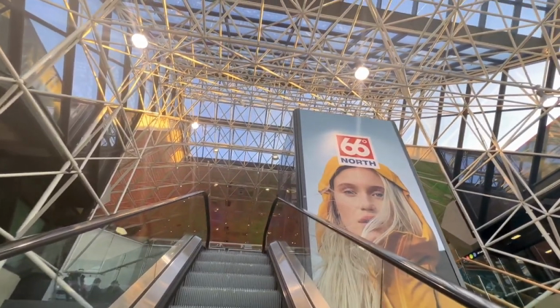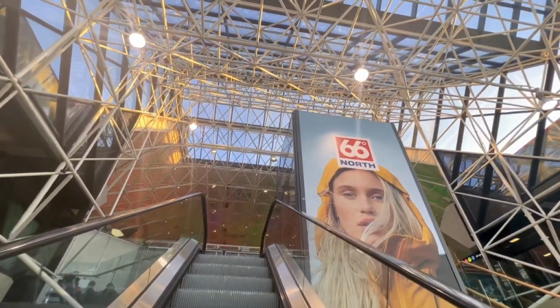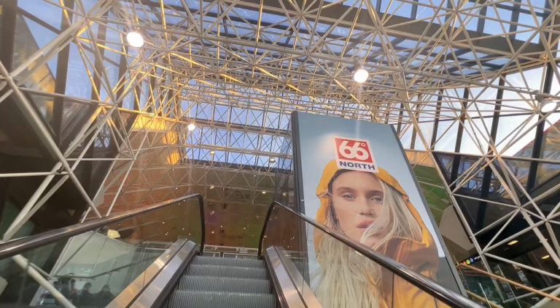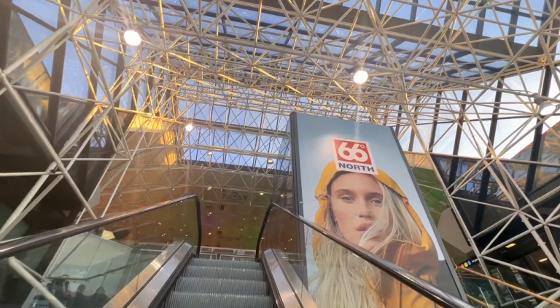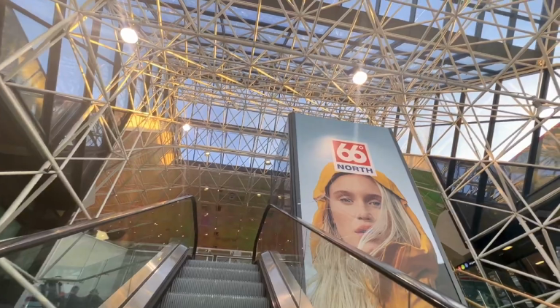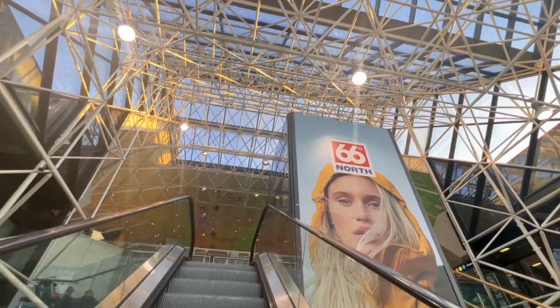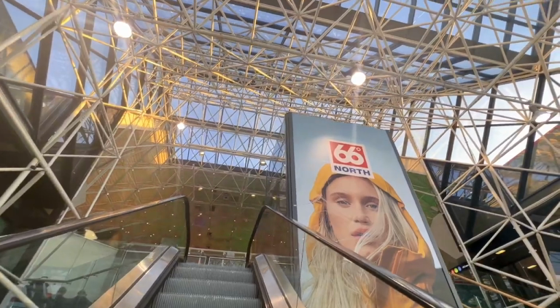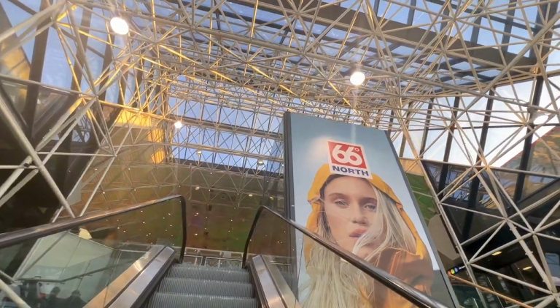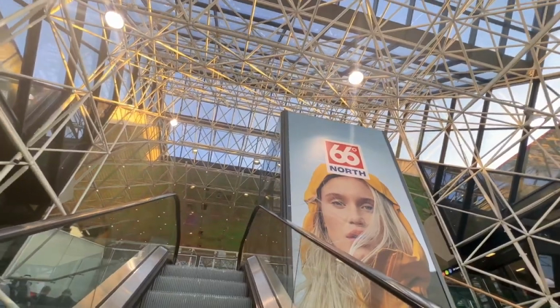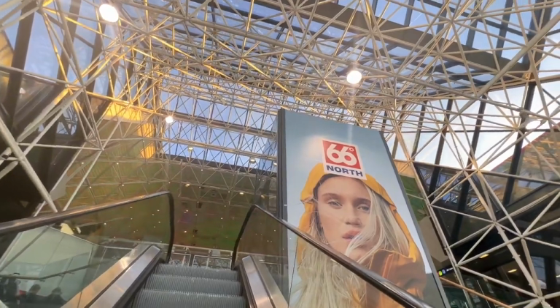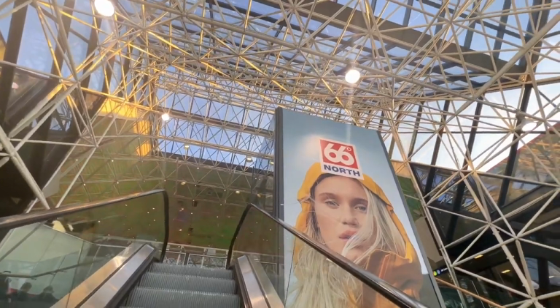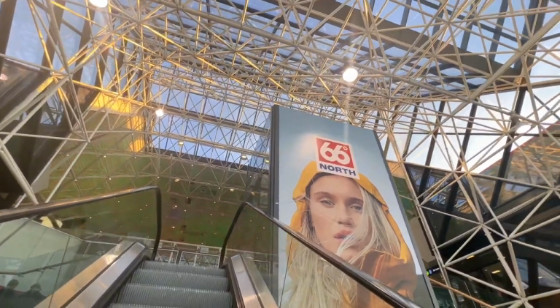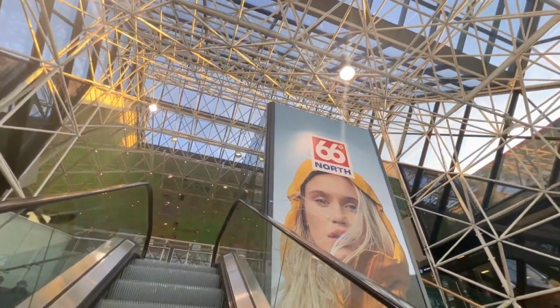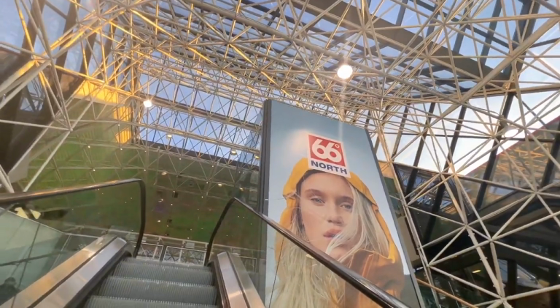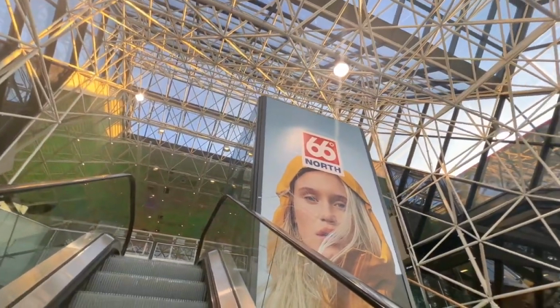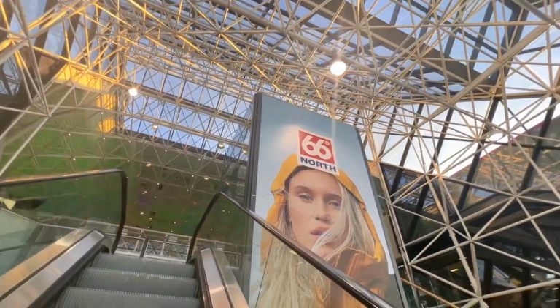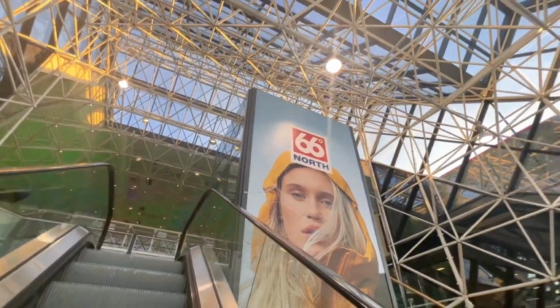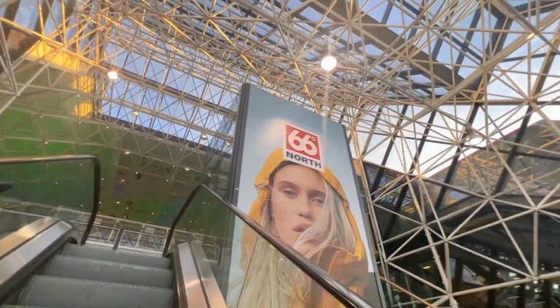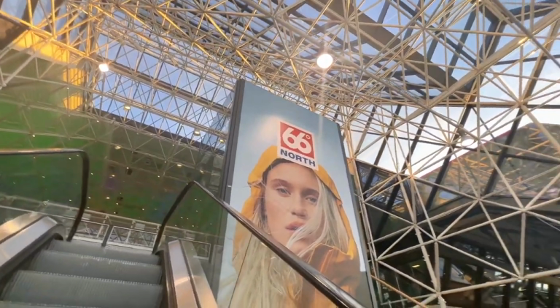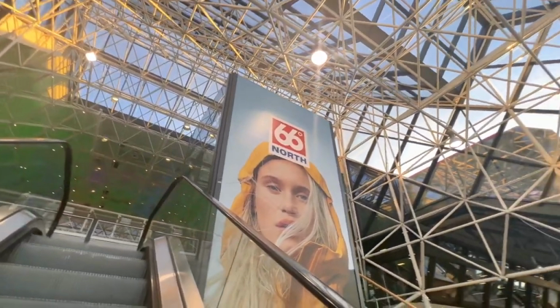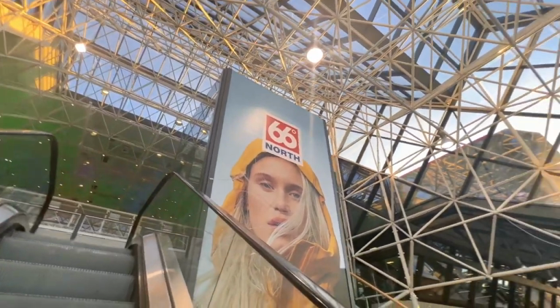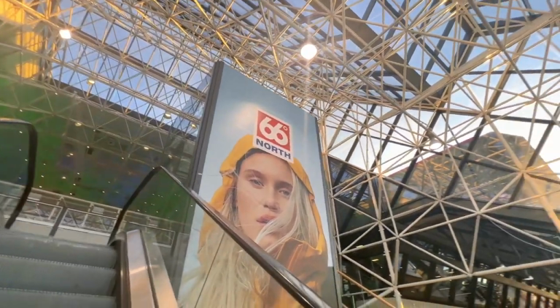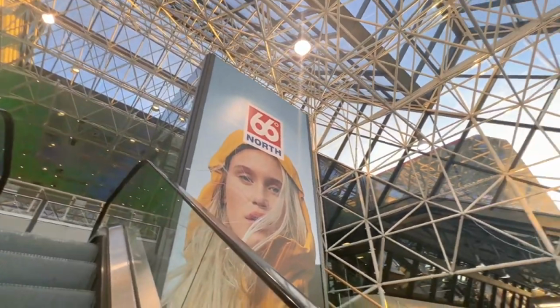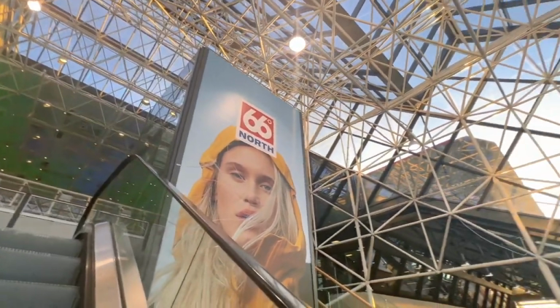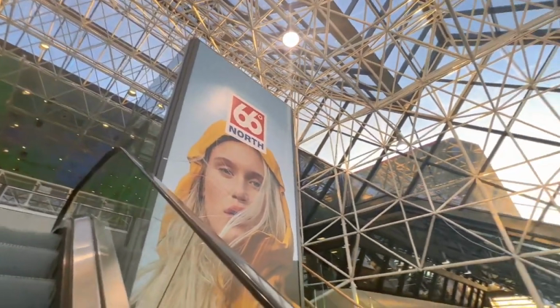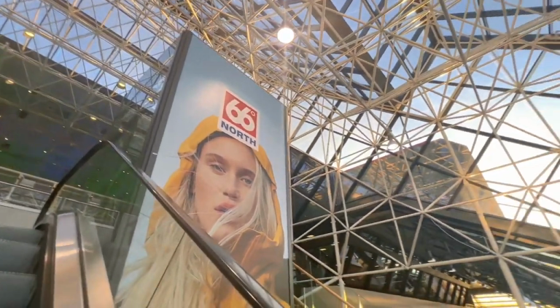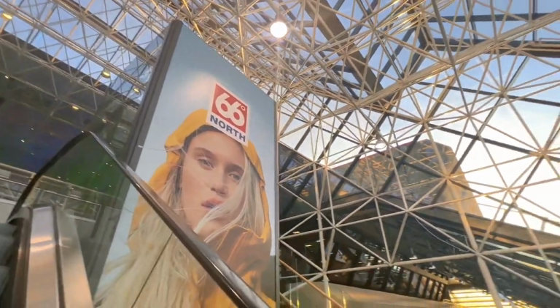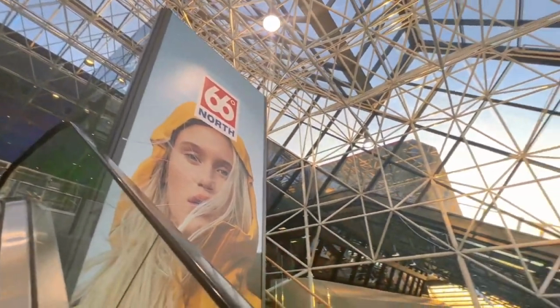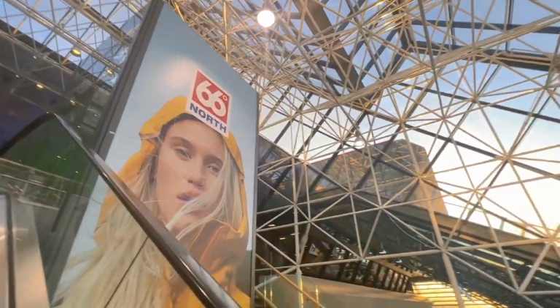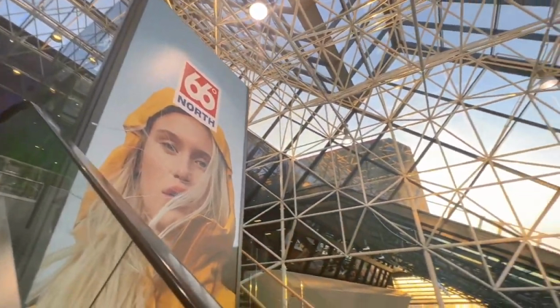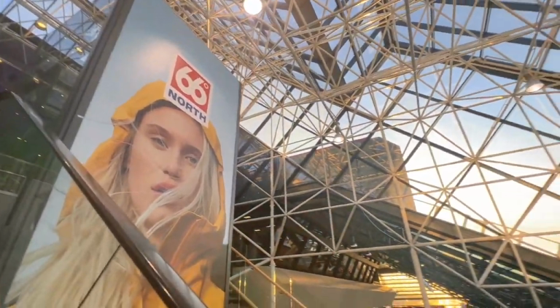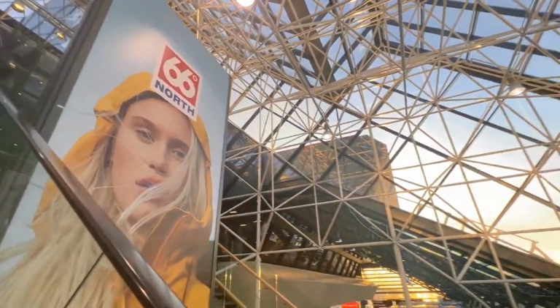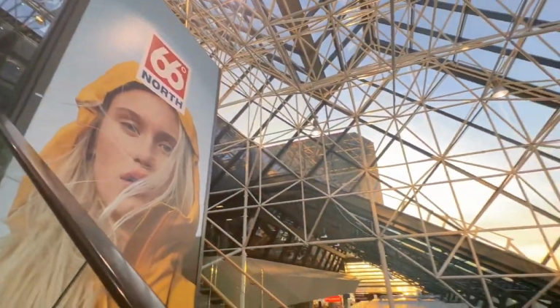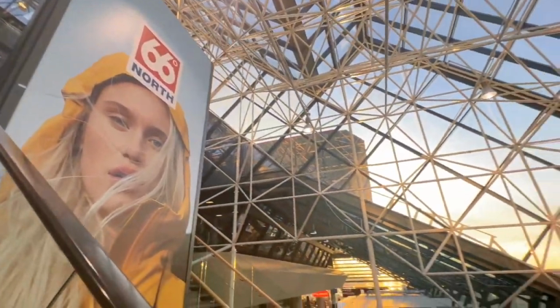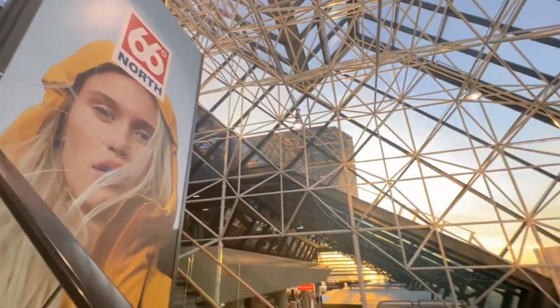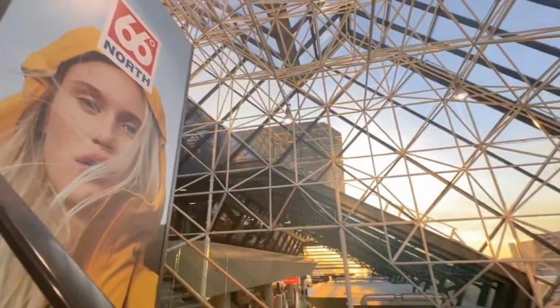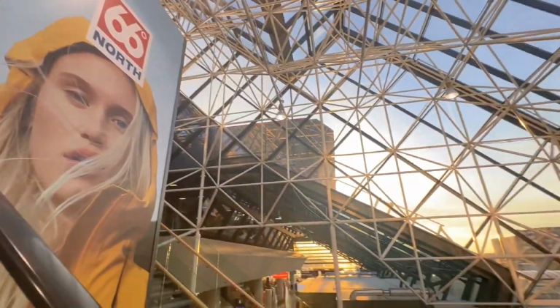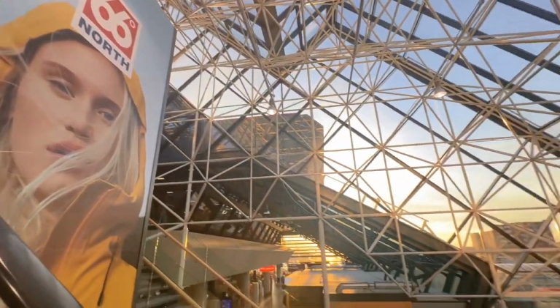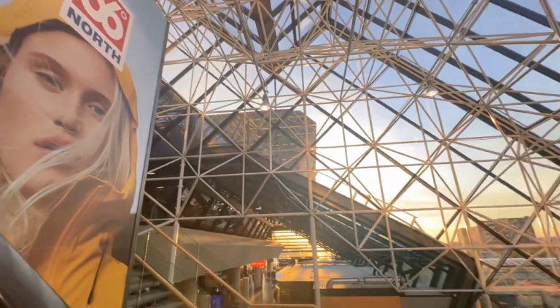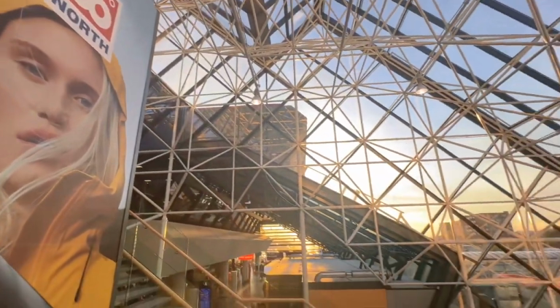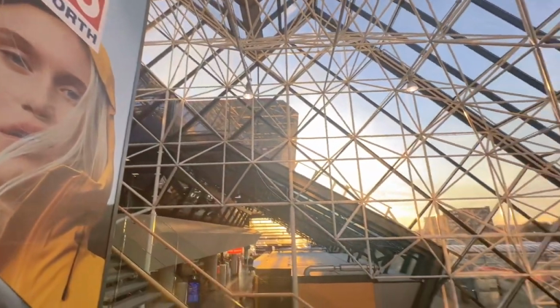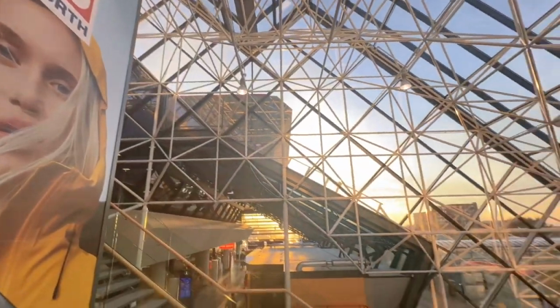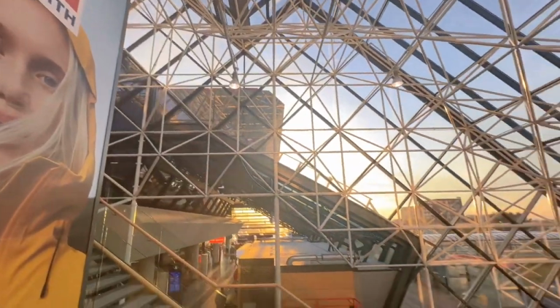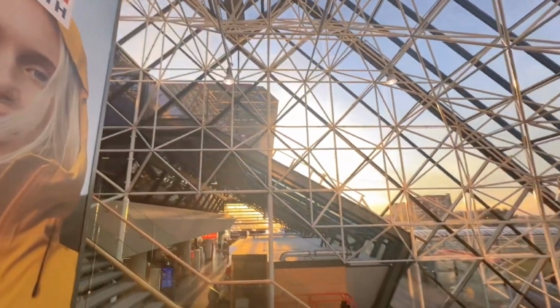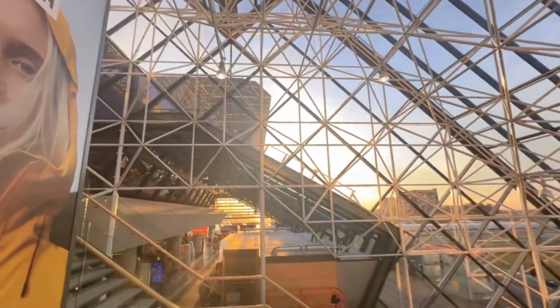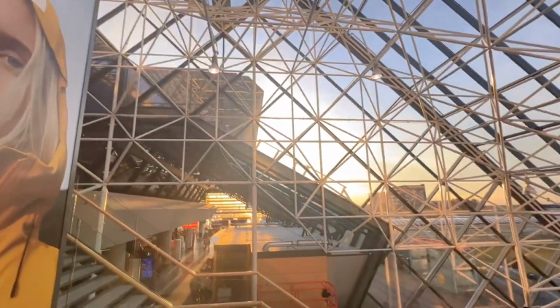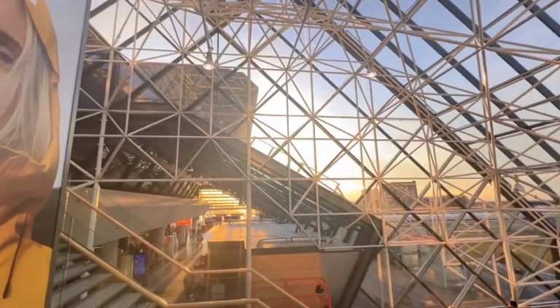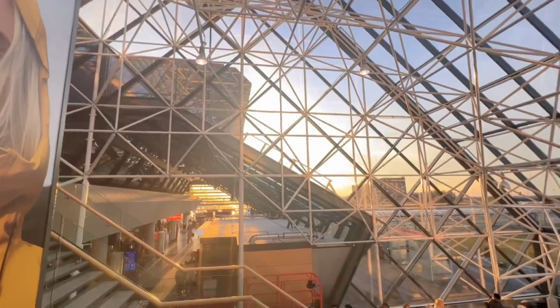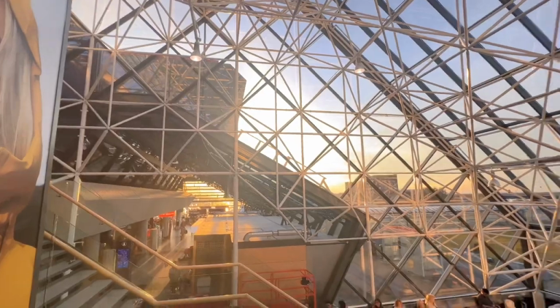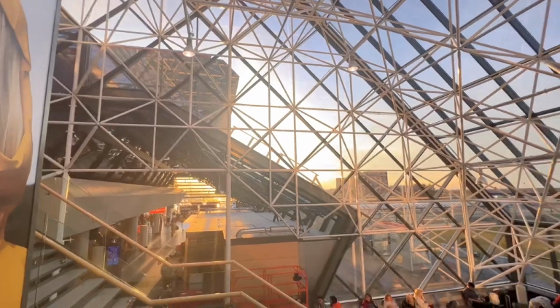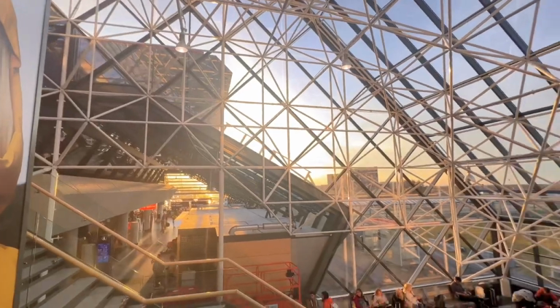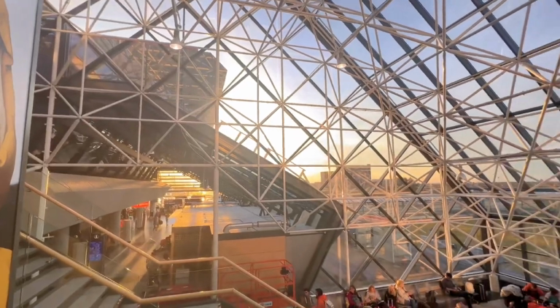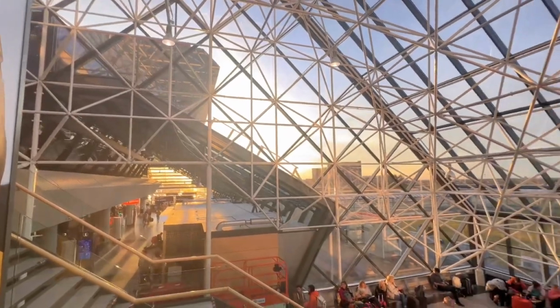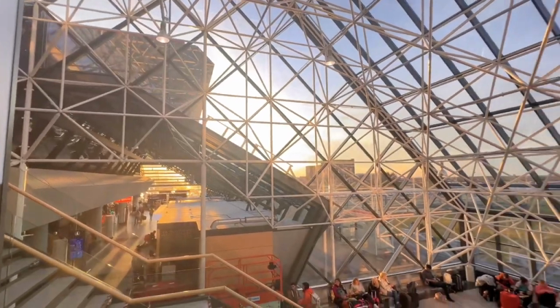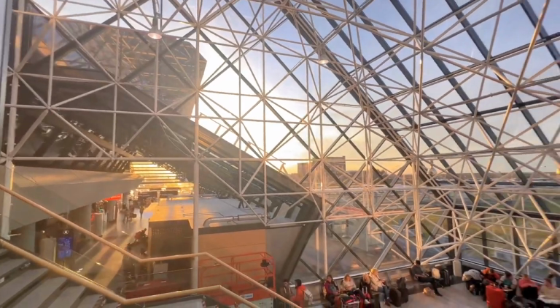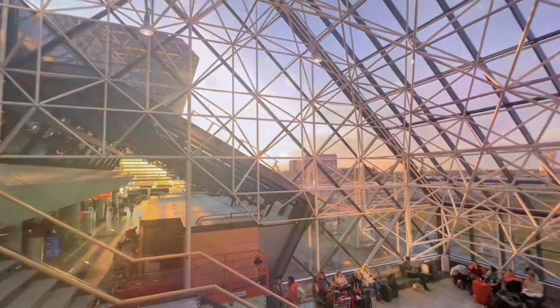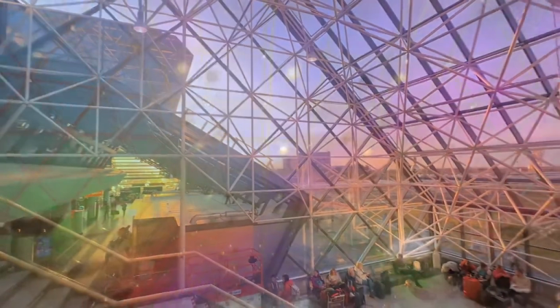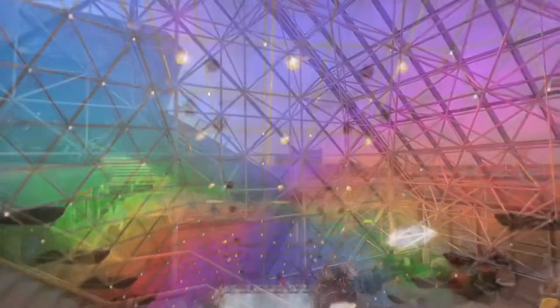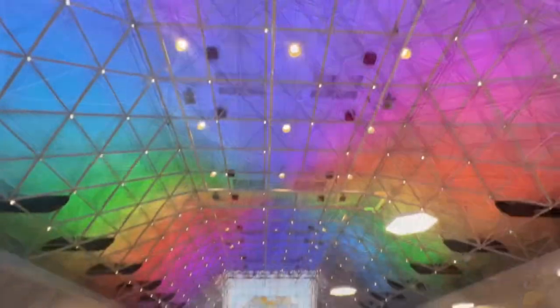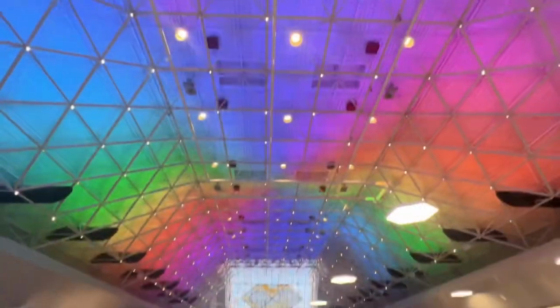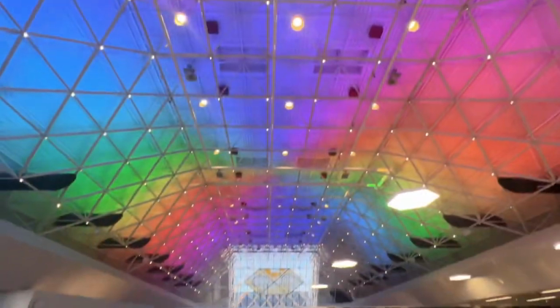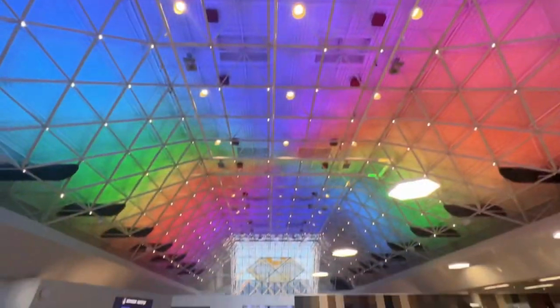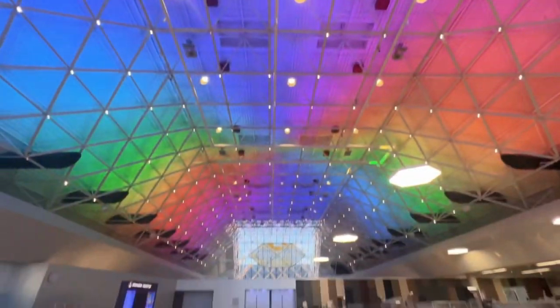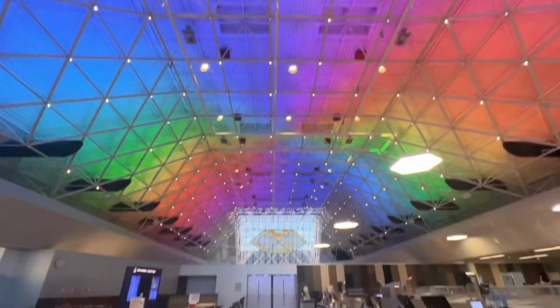Last but not least, the airport of Iceland is also beautiful. Thank you!